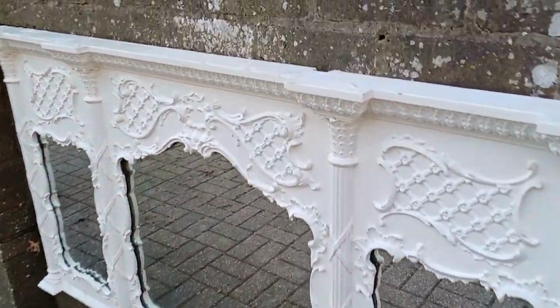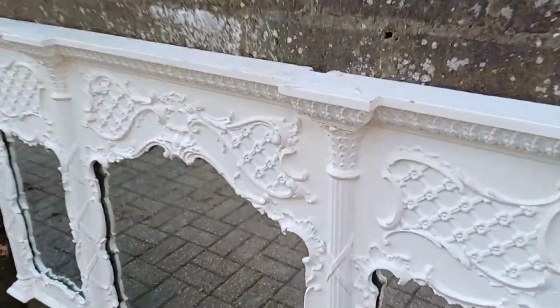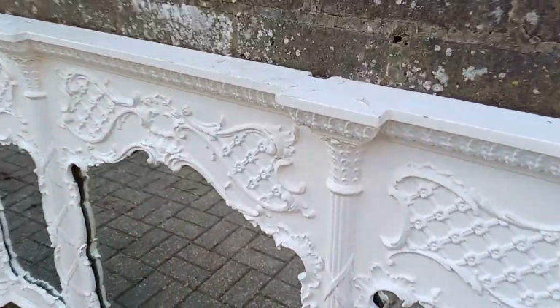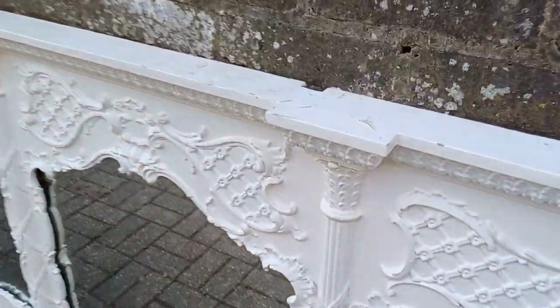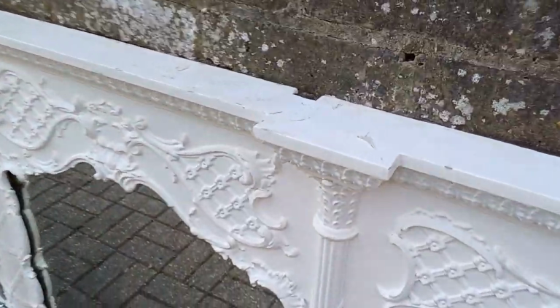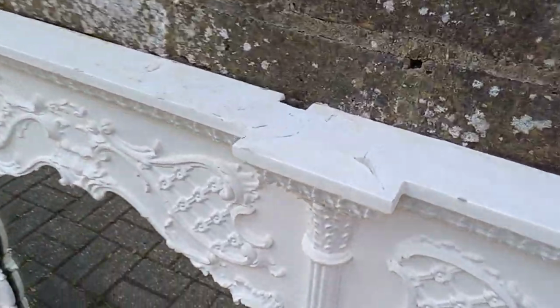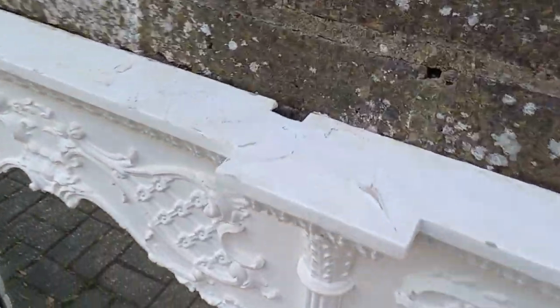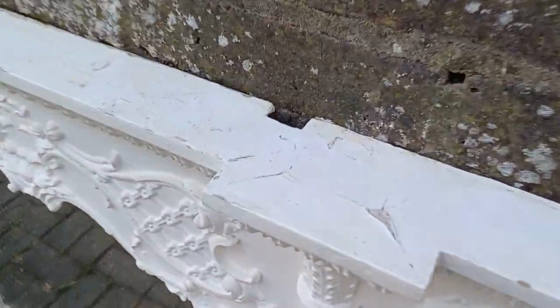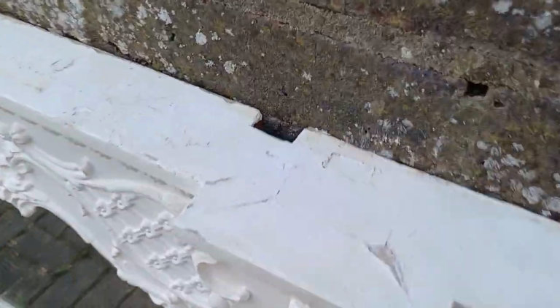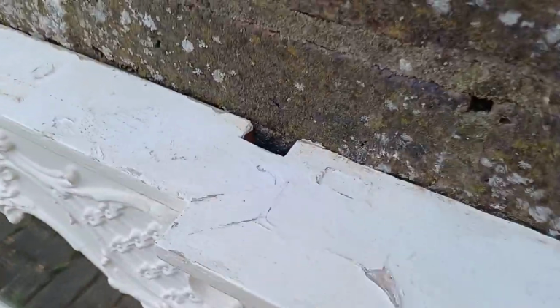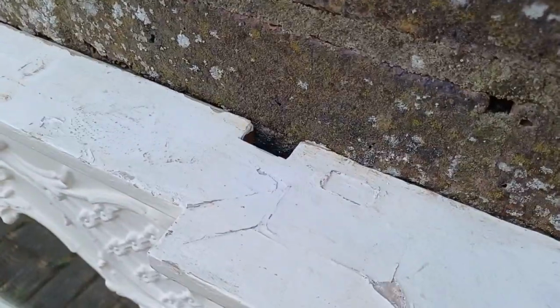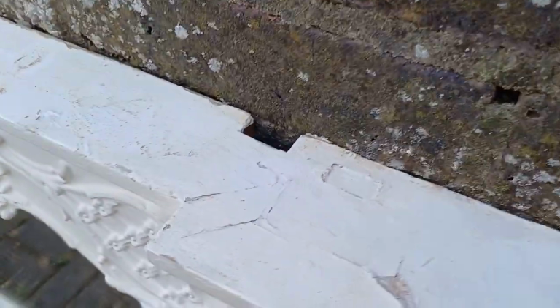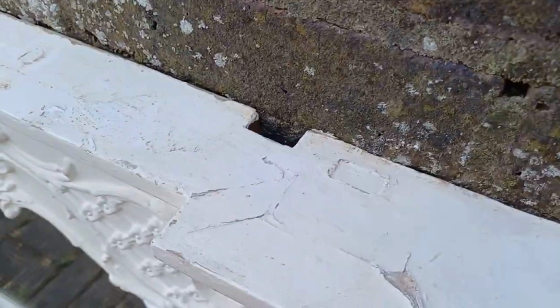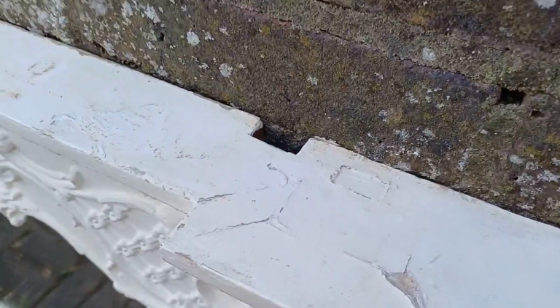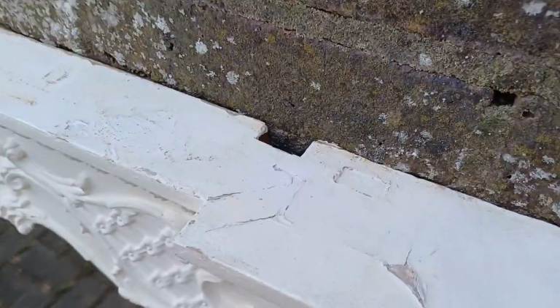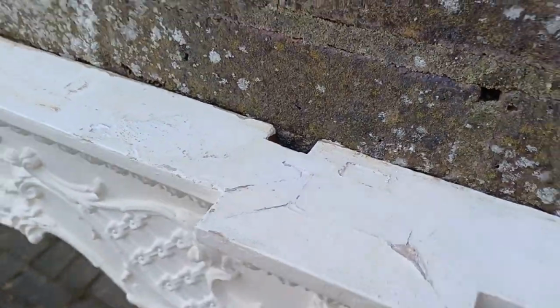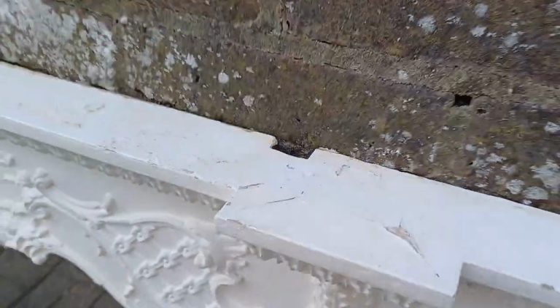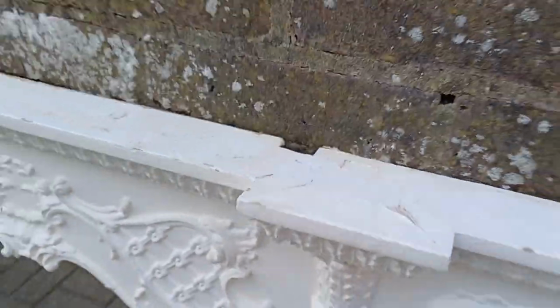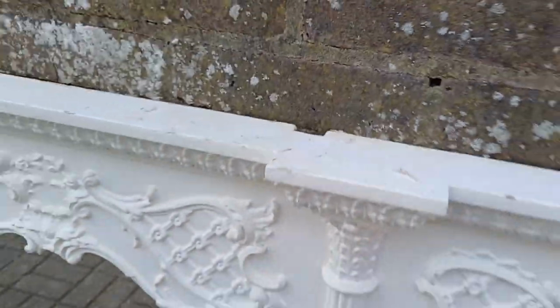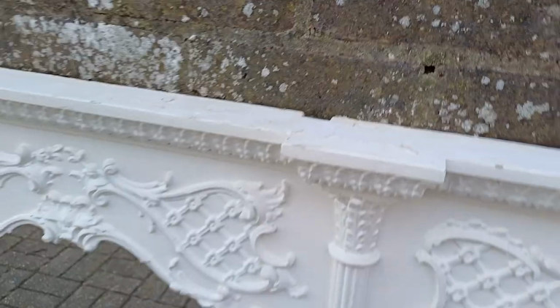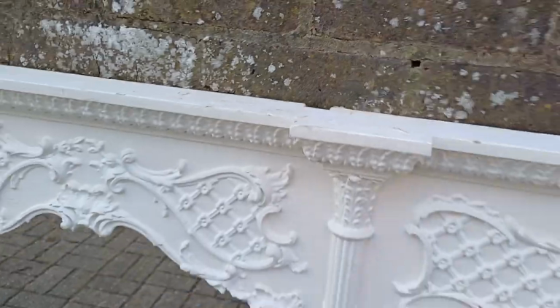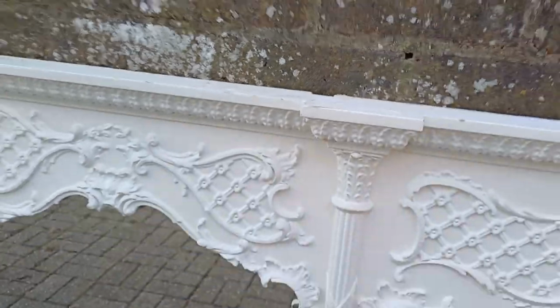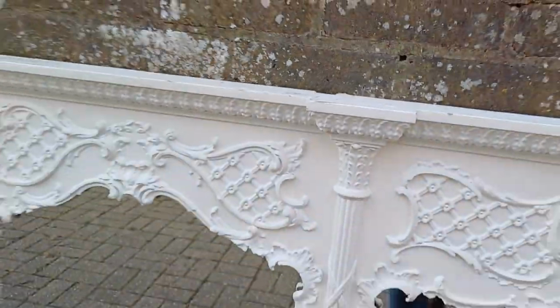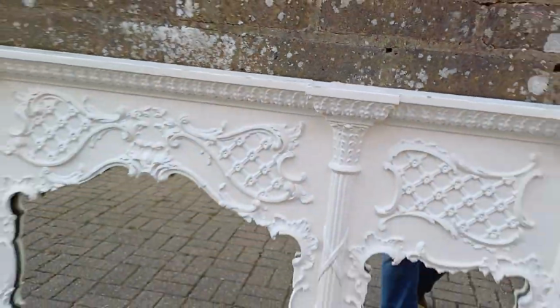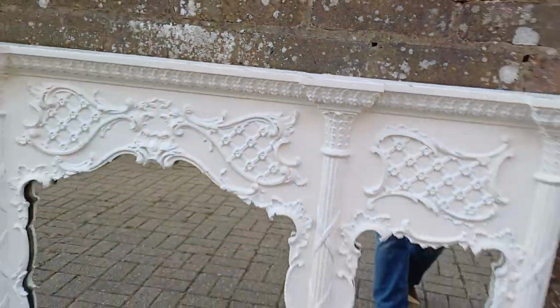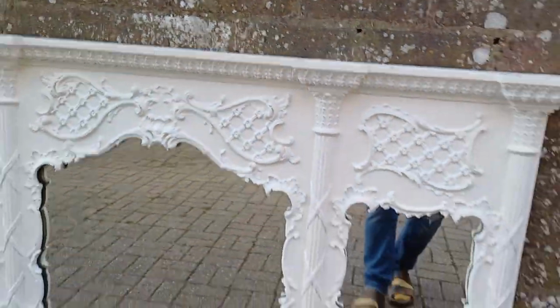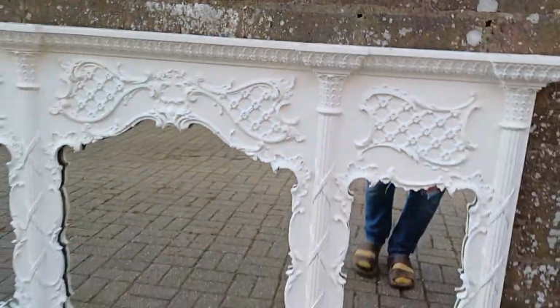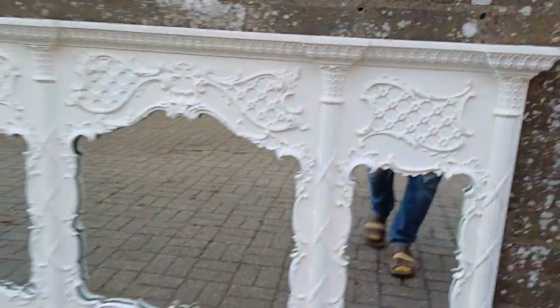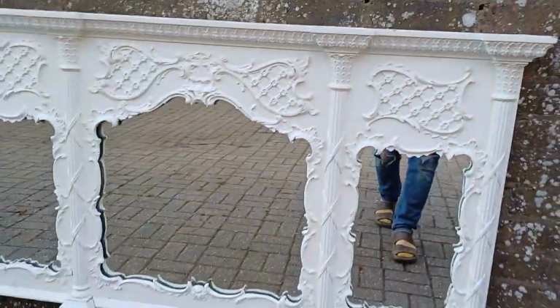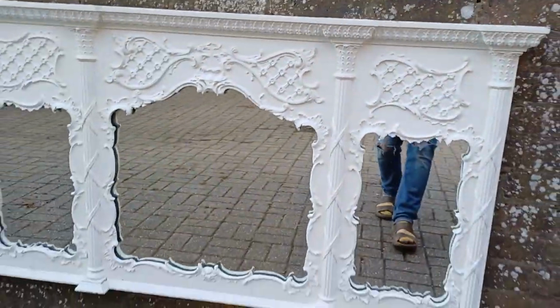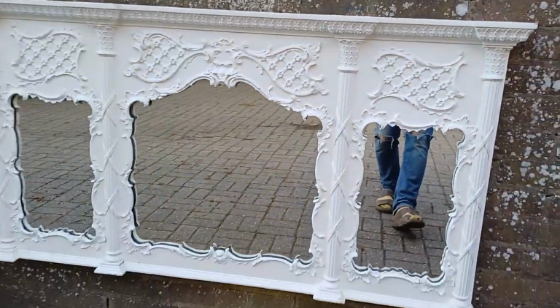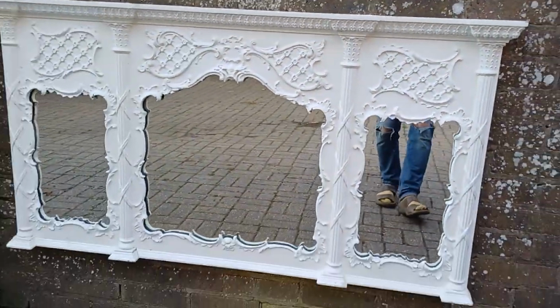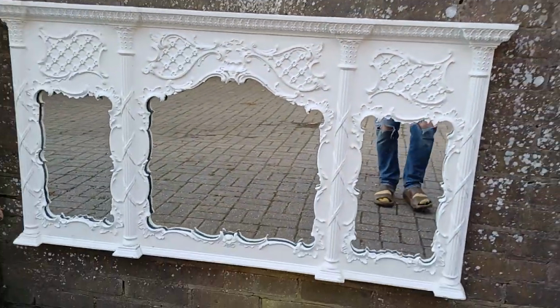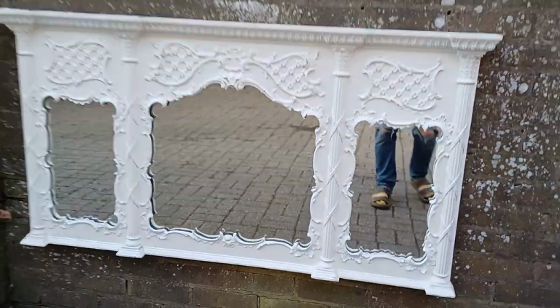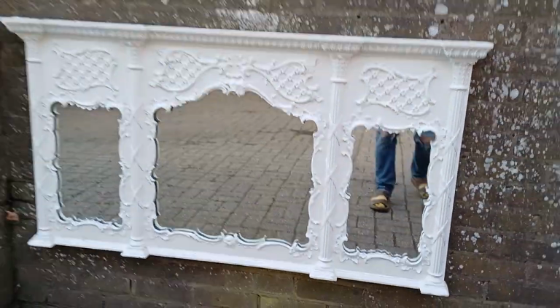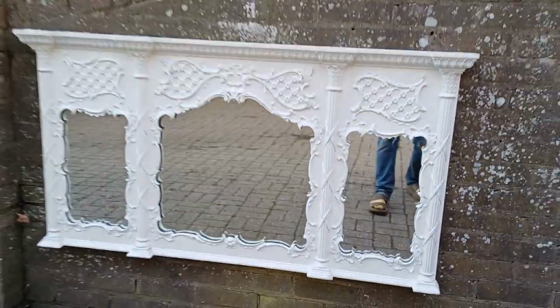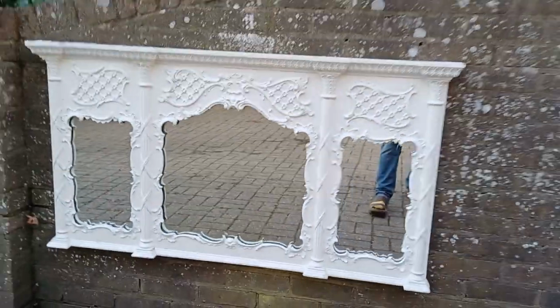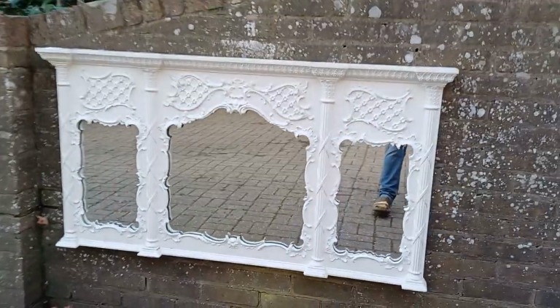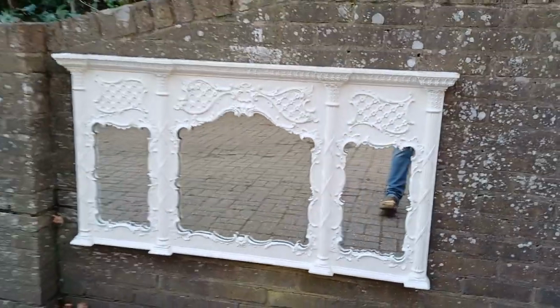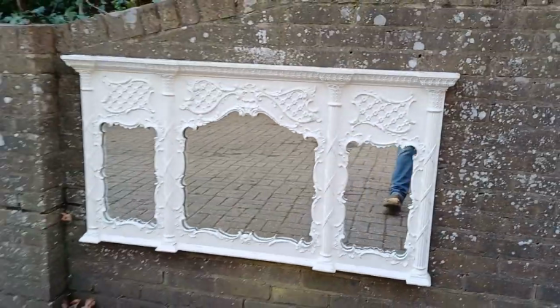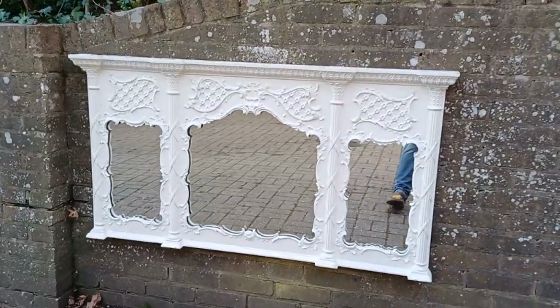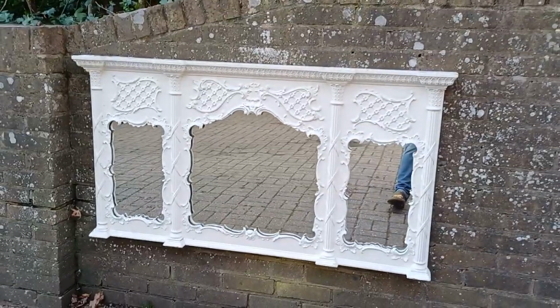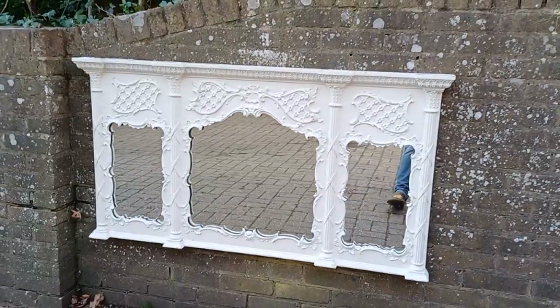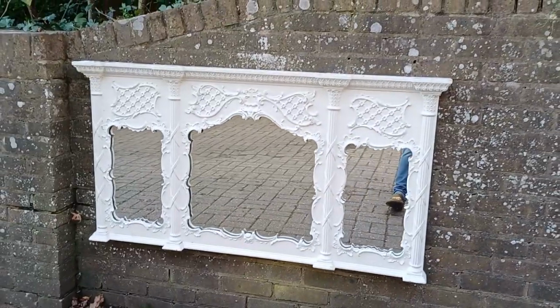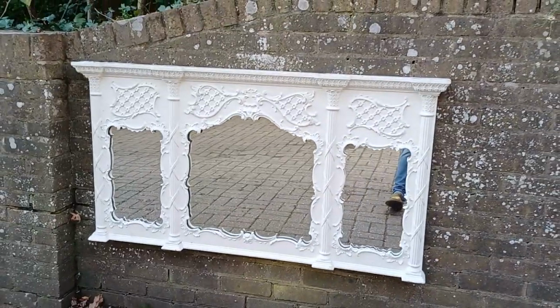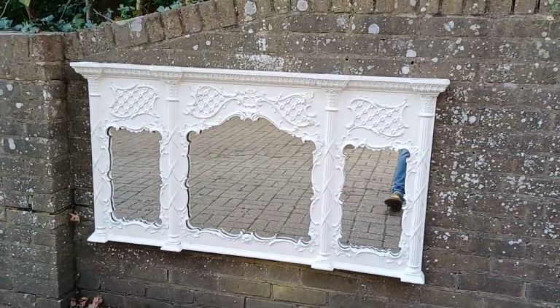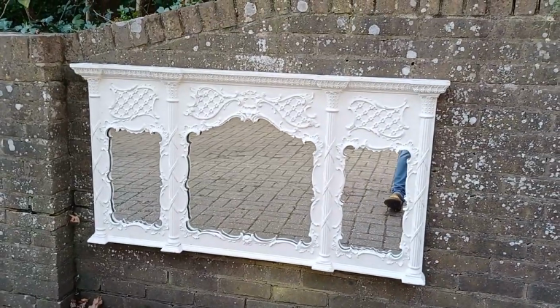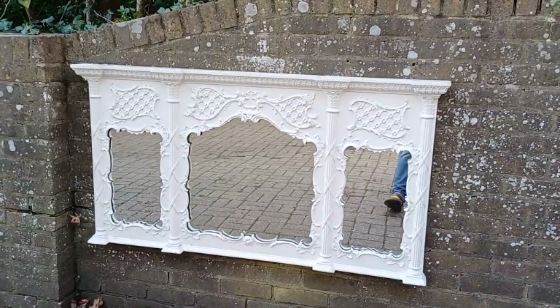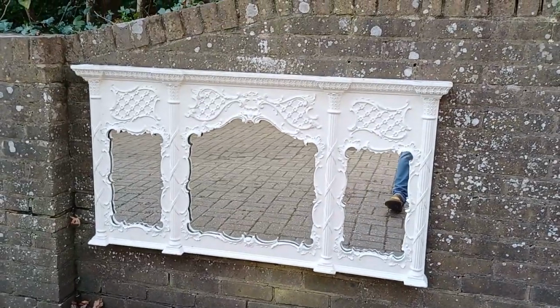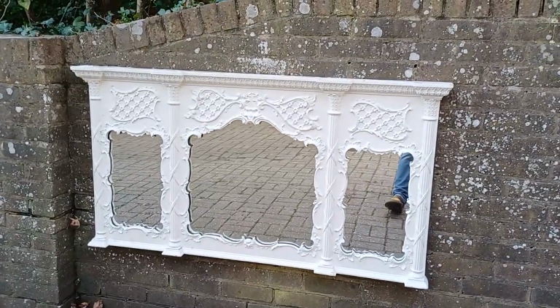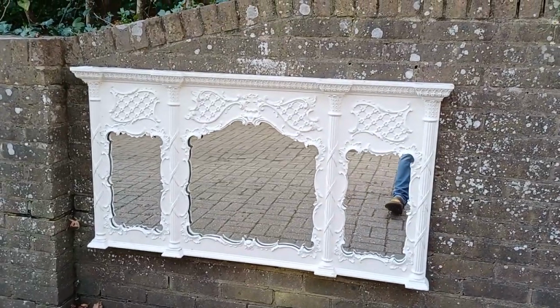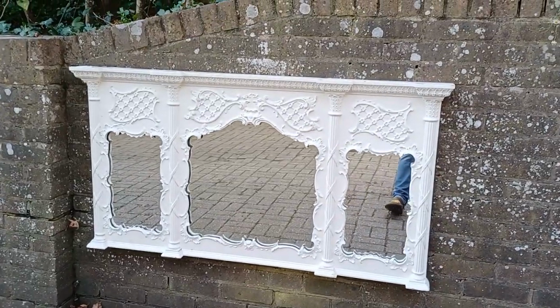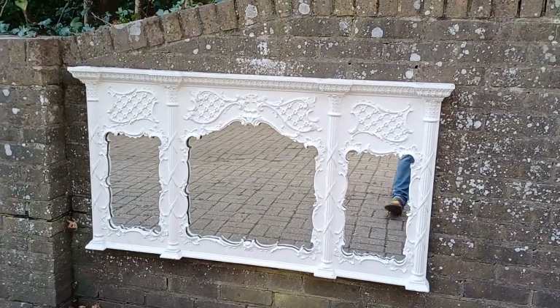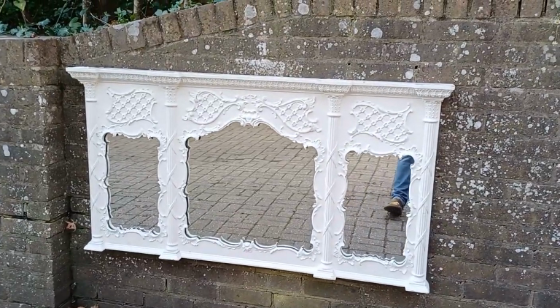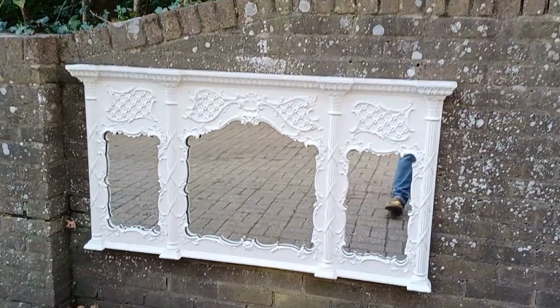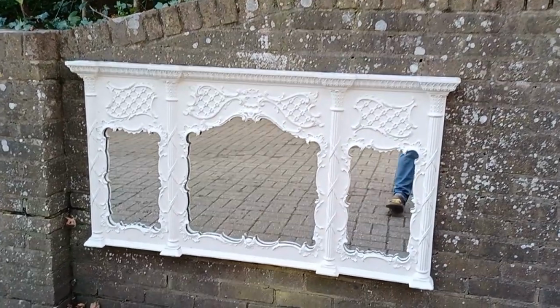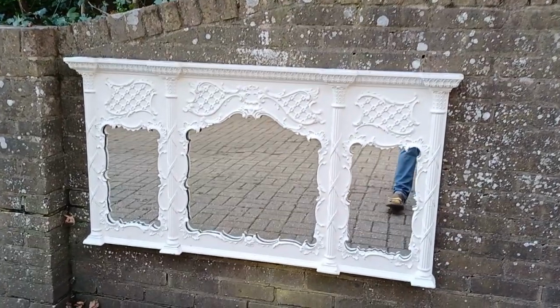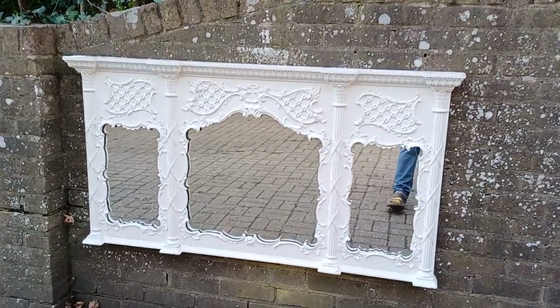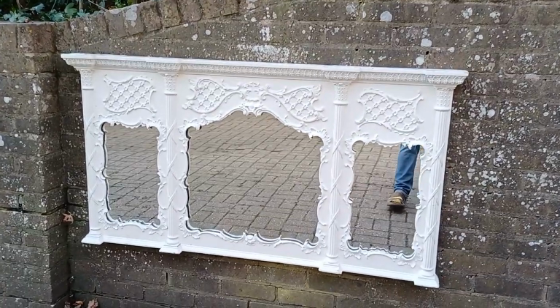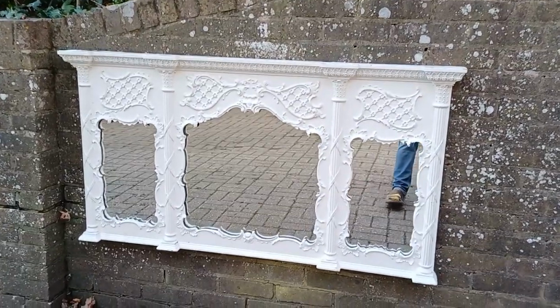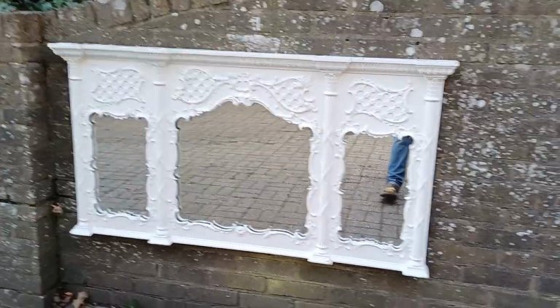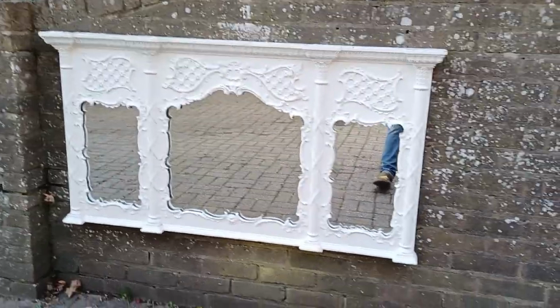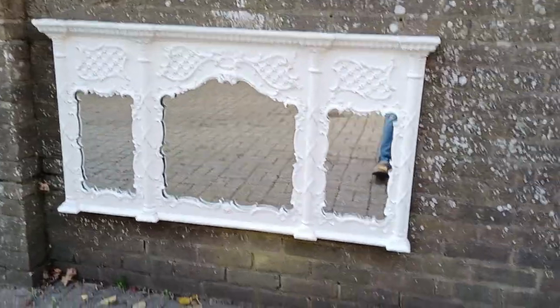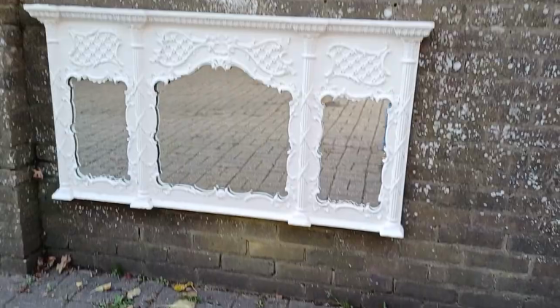There's a tiny hole up there, which actually when it's up on the wall you won't notice. Obviously there must be some piping or something.